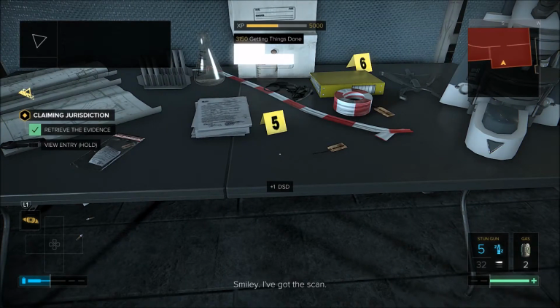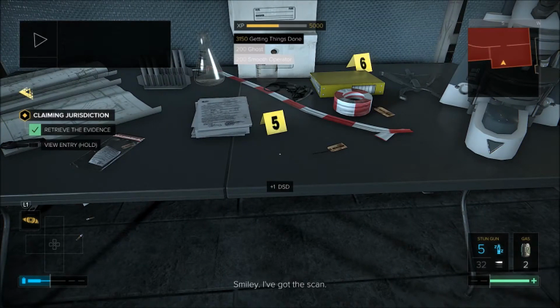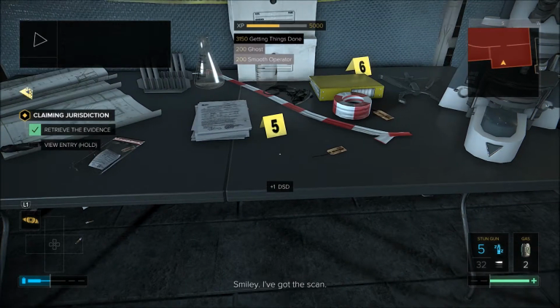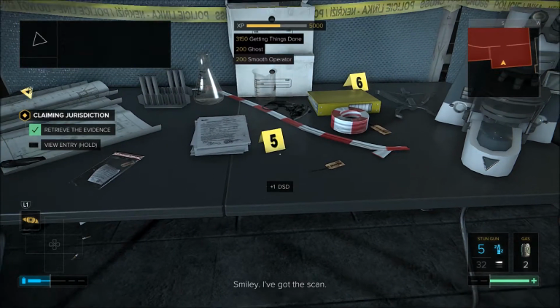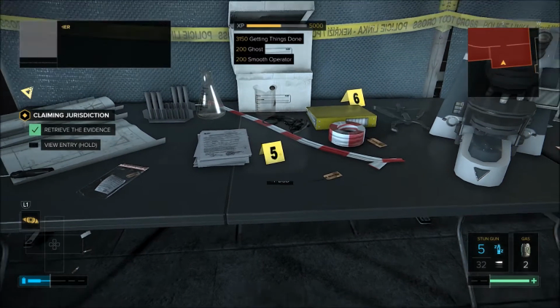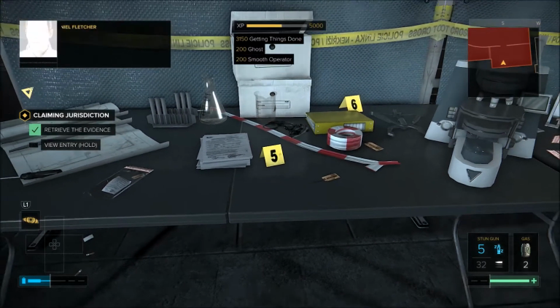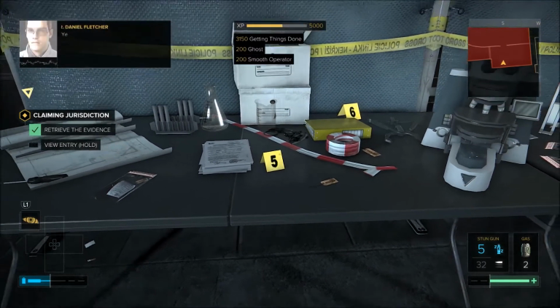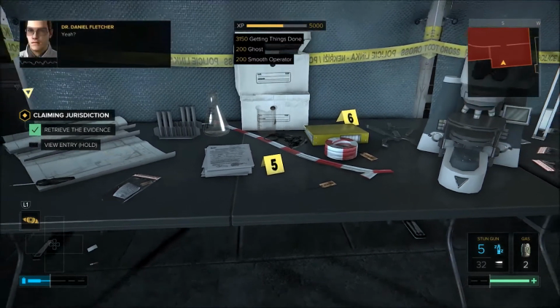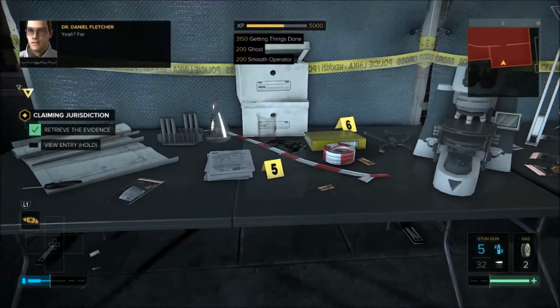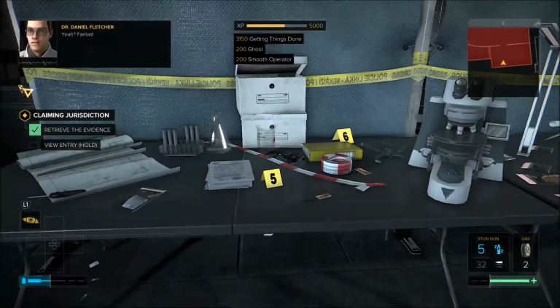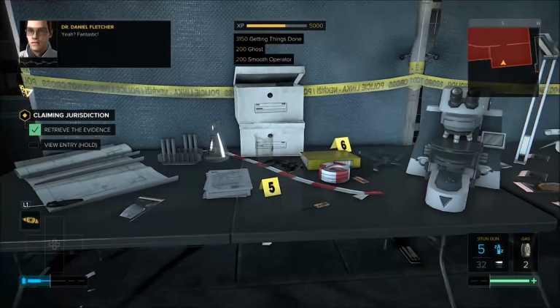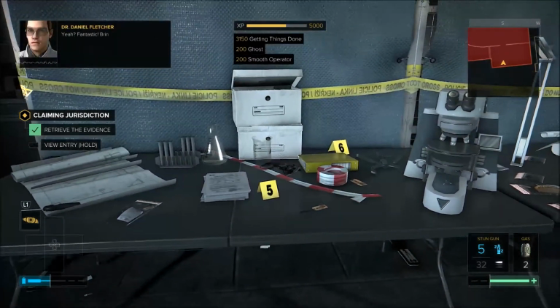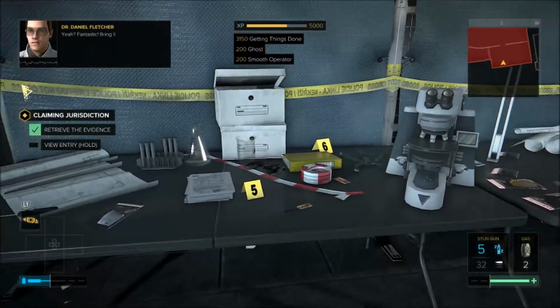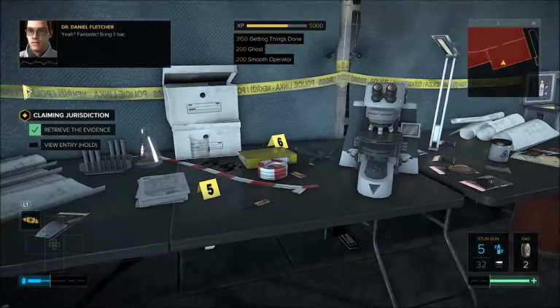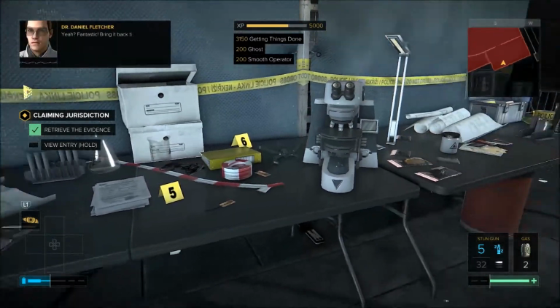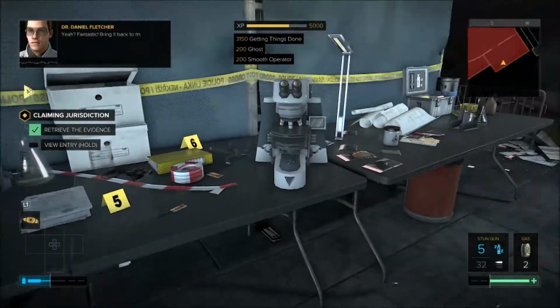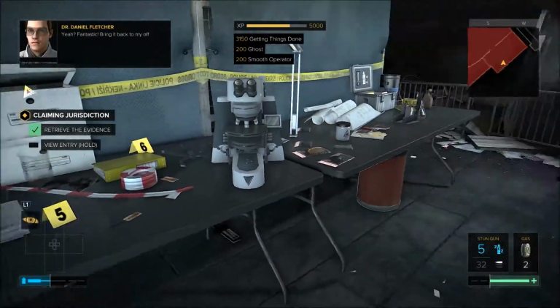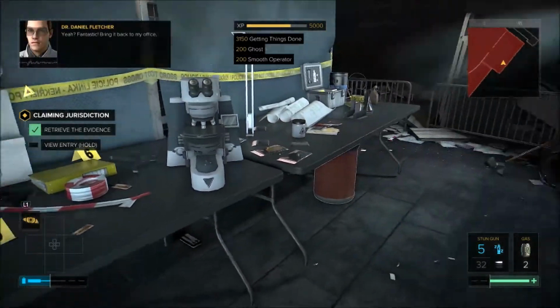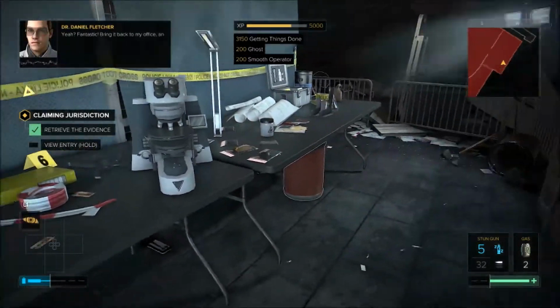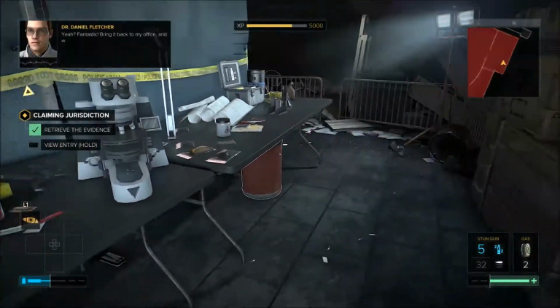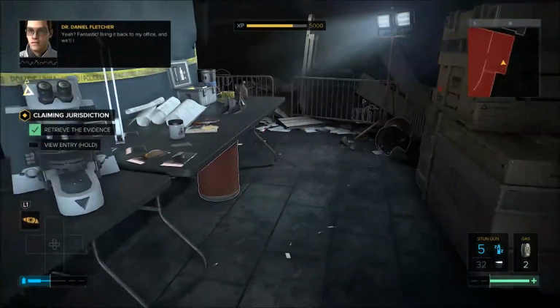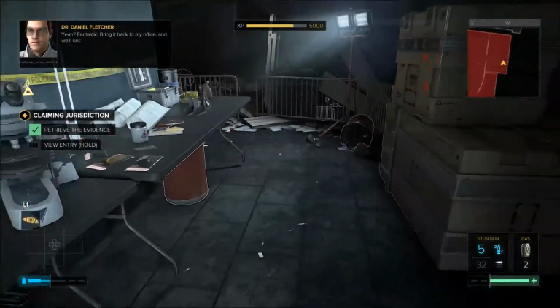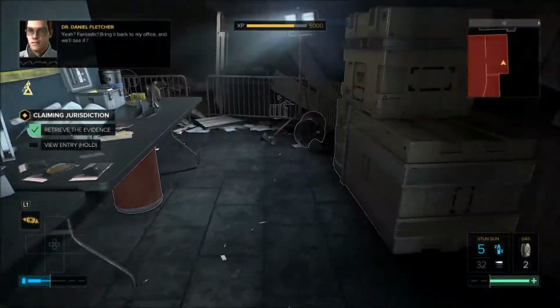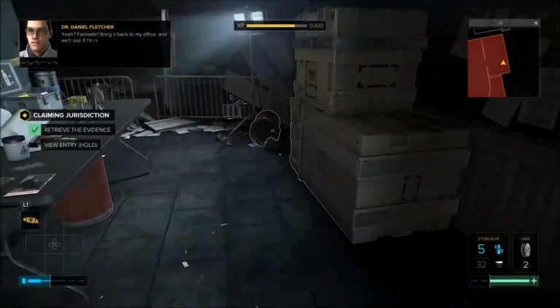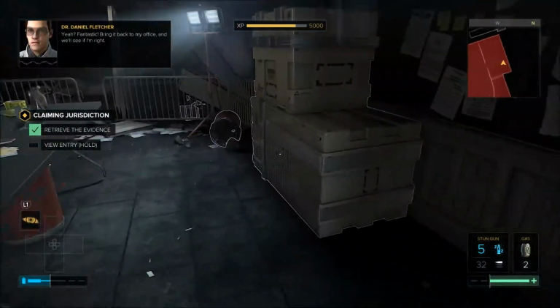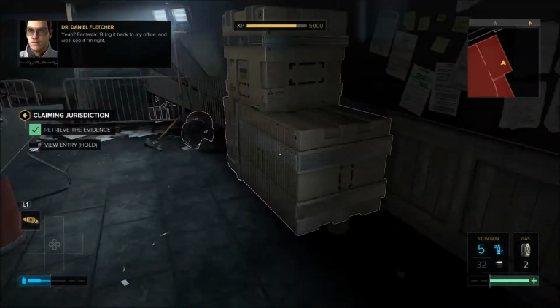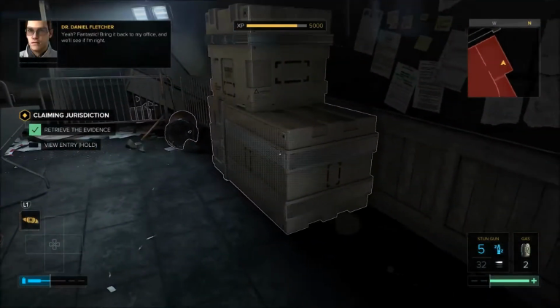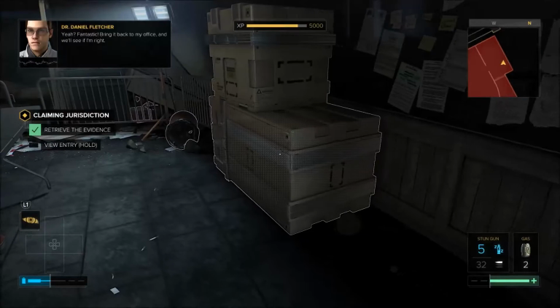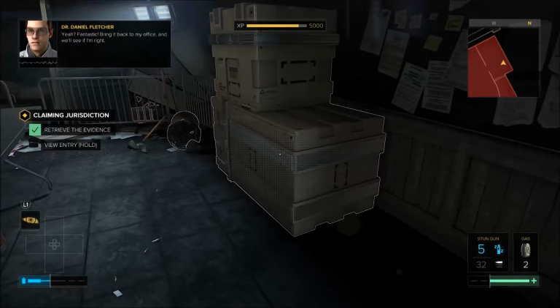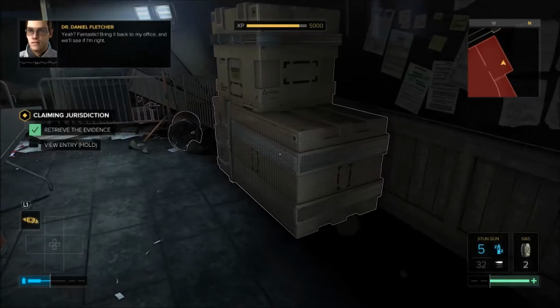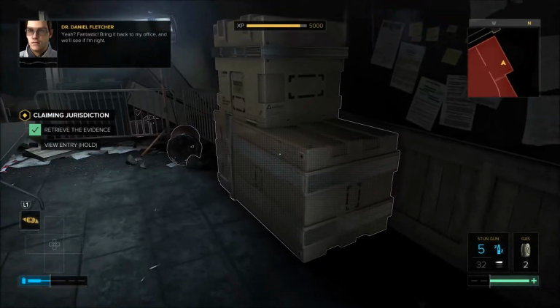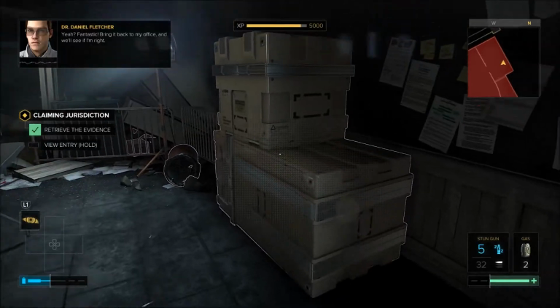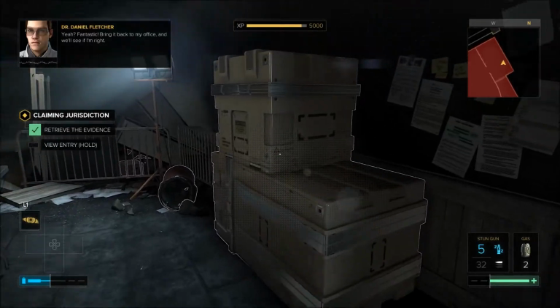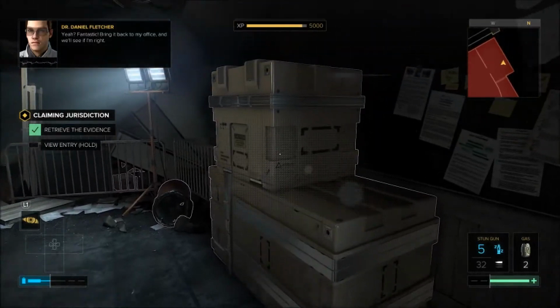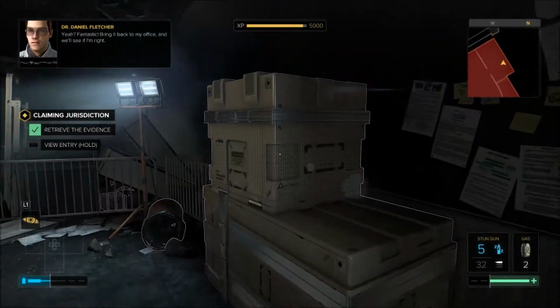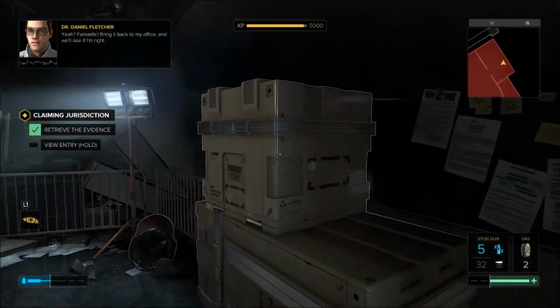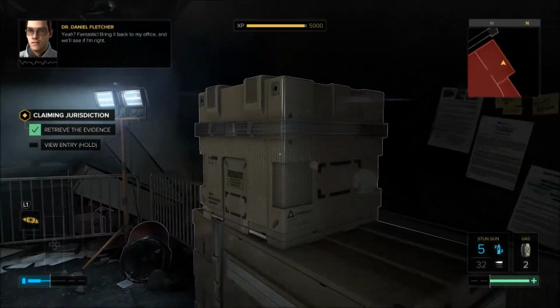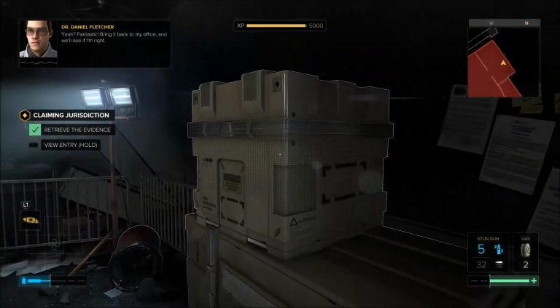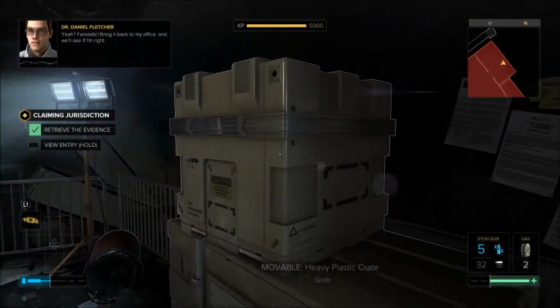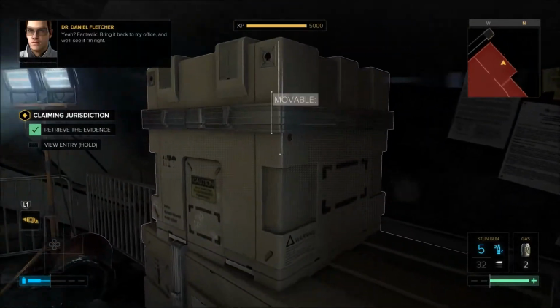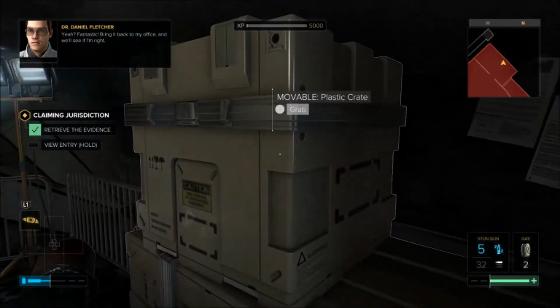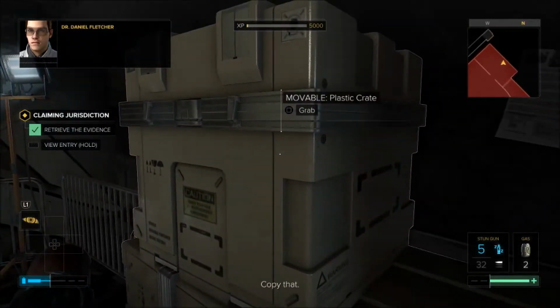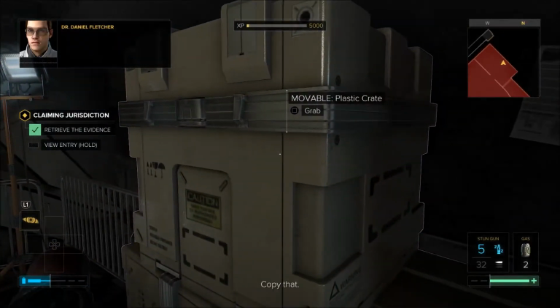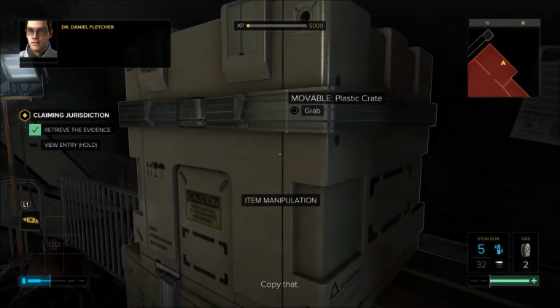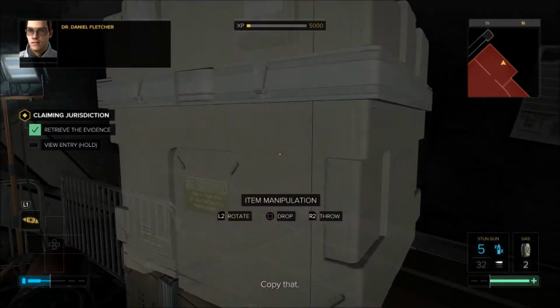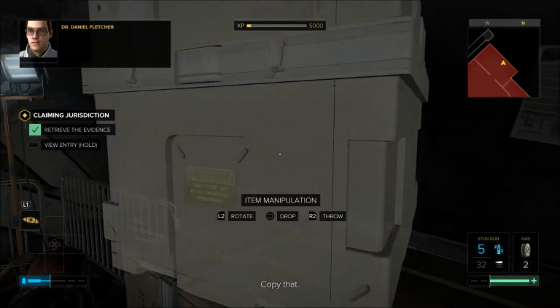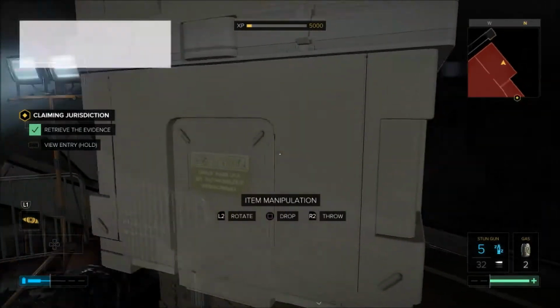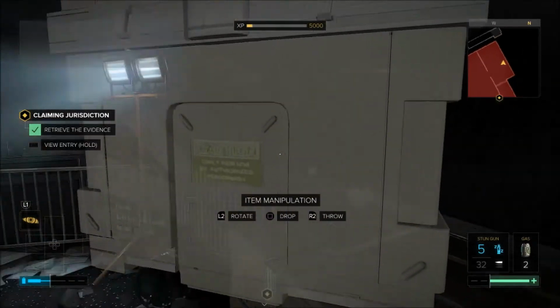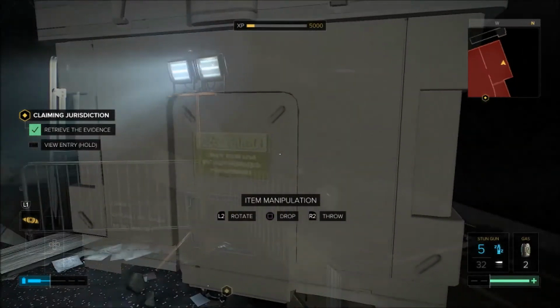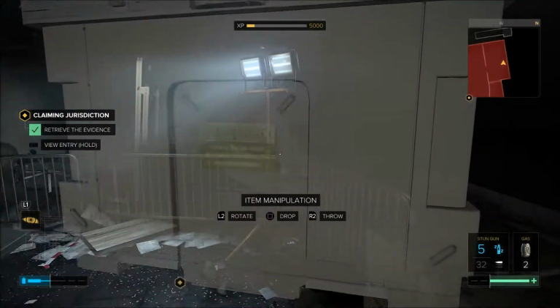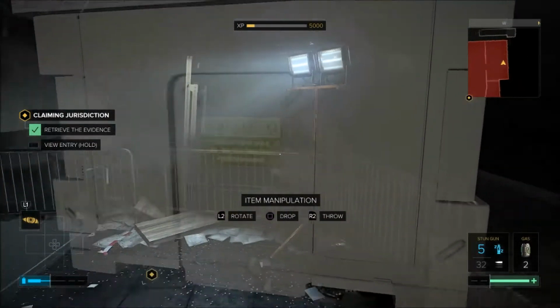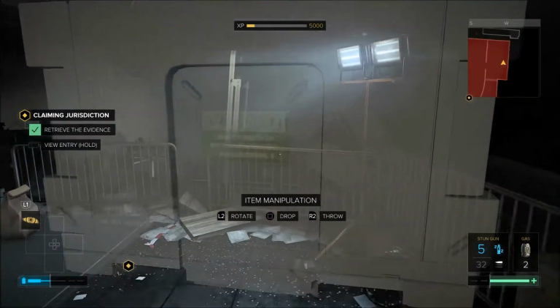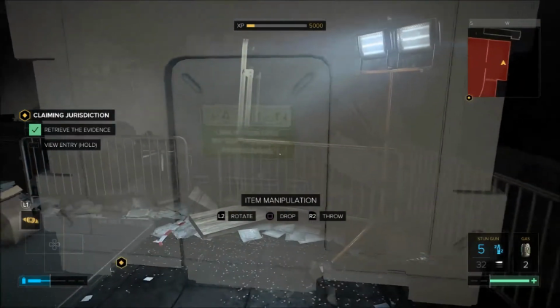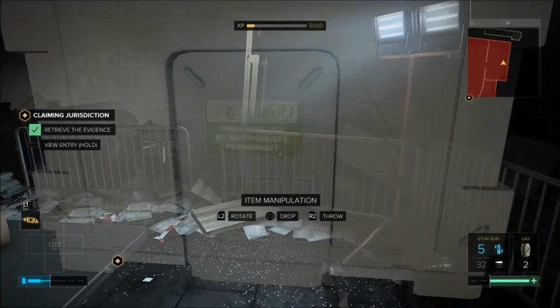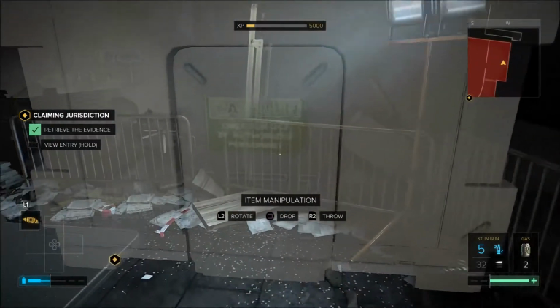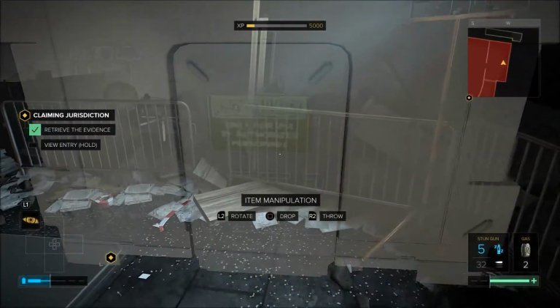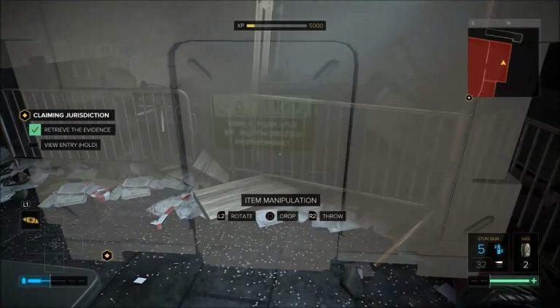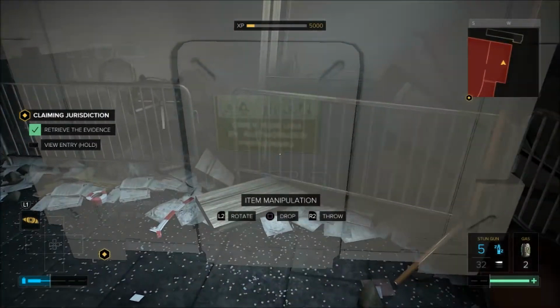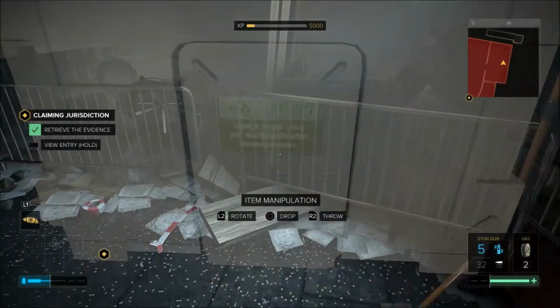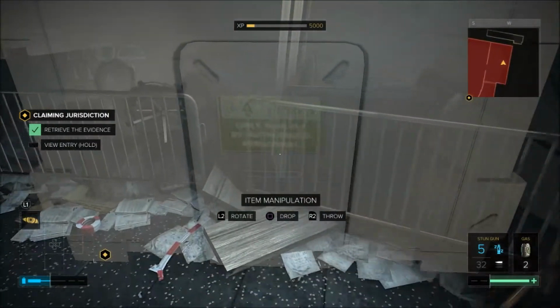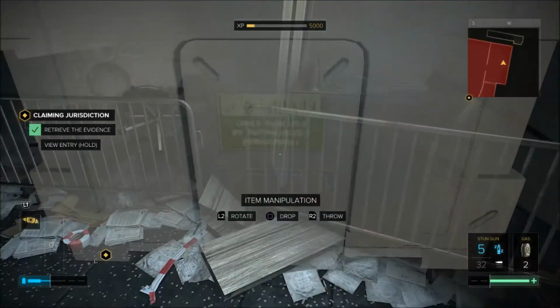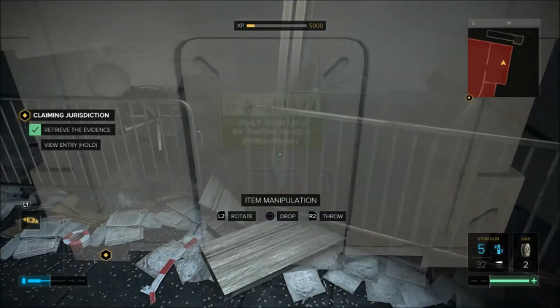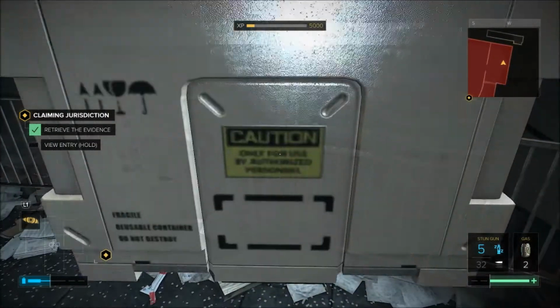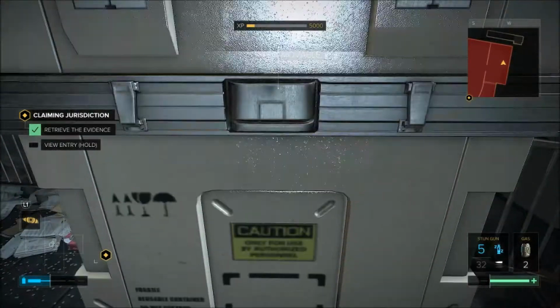Once you've grabbed it, you can turn around and reveal another vent behind these boxes, and take this route all the way back to the metro station where you started.